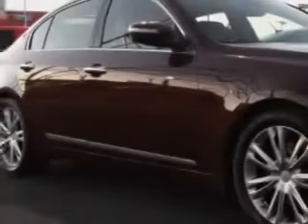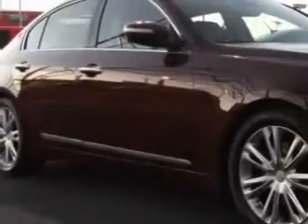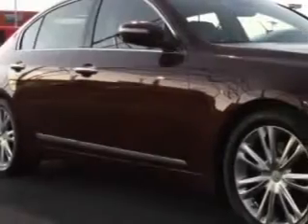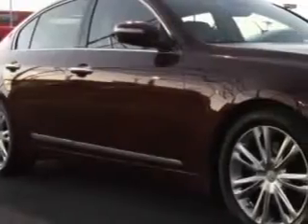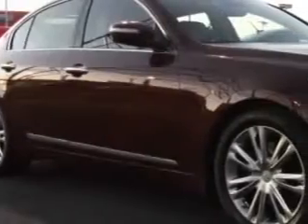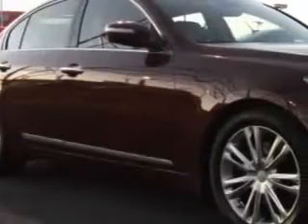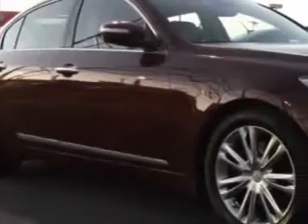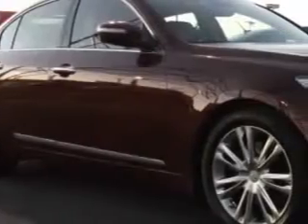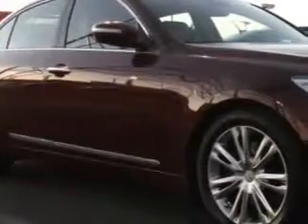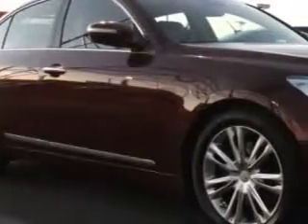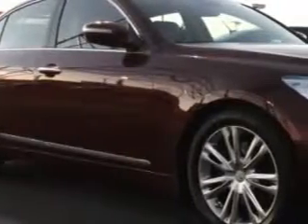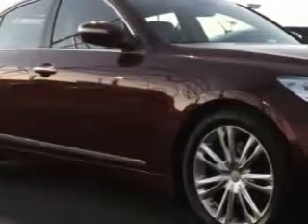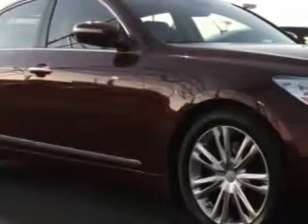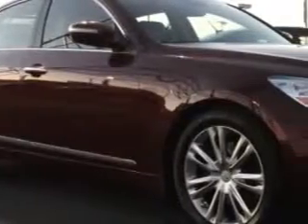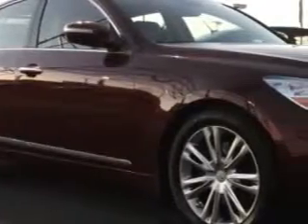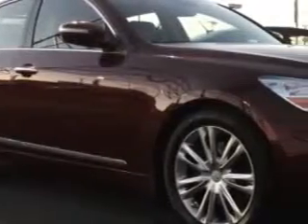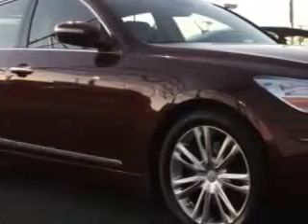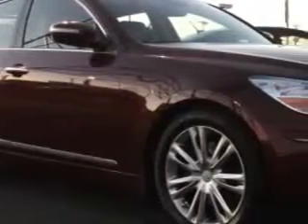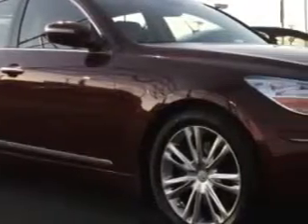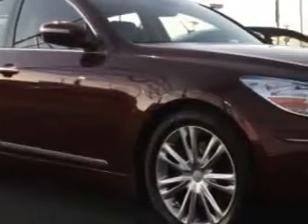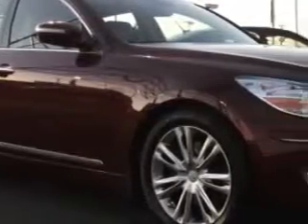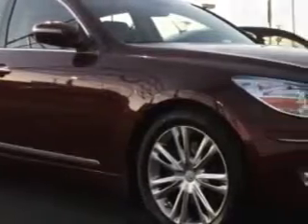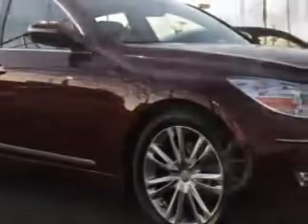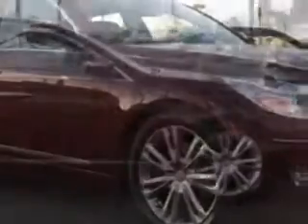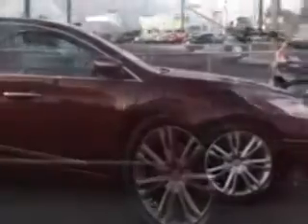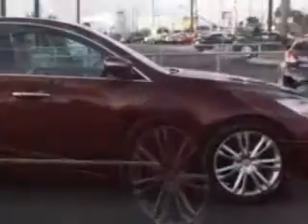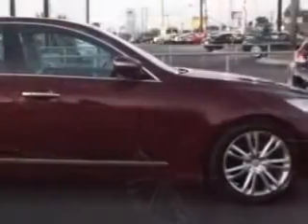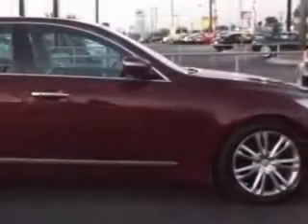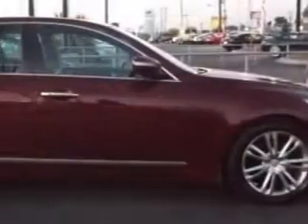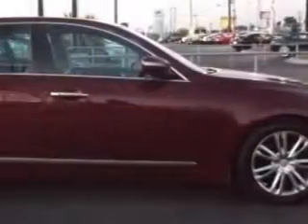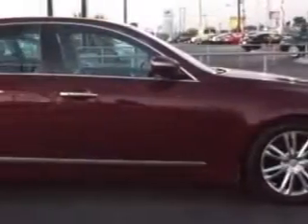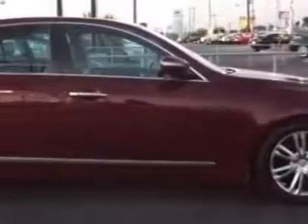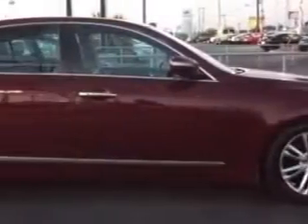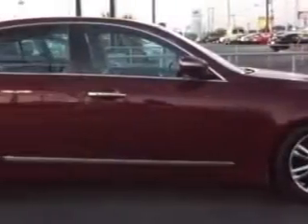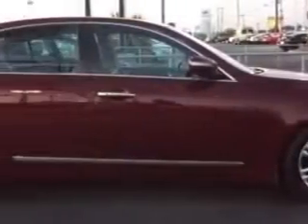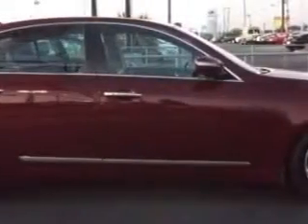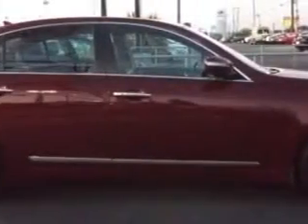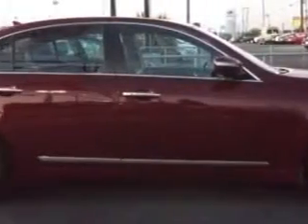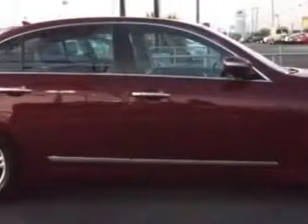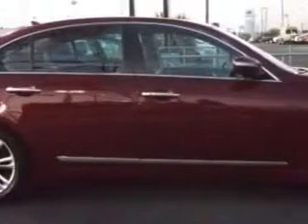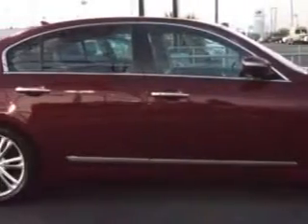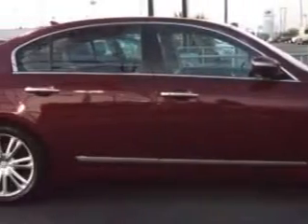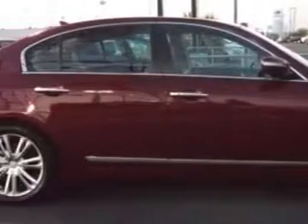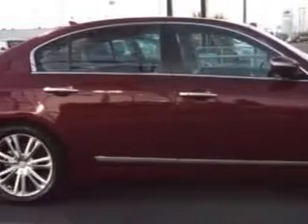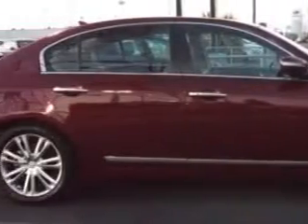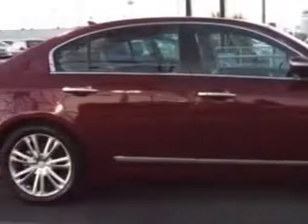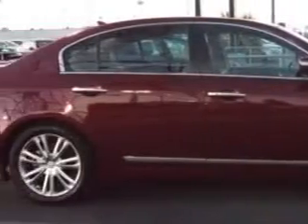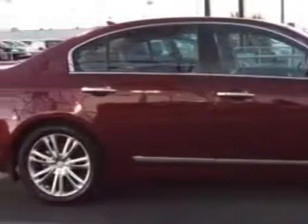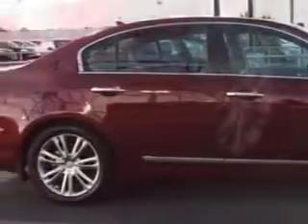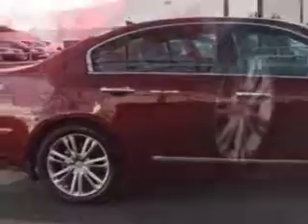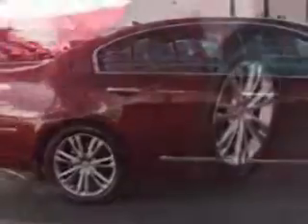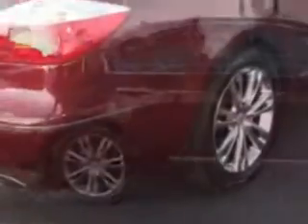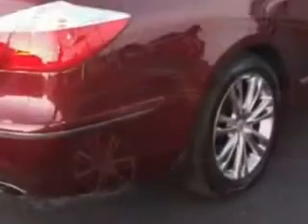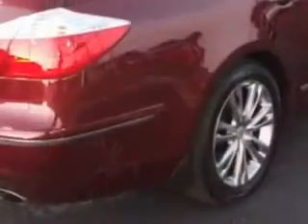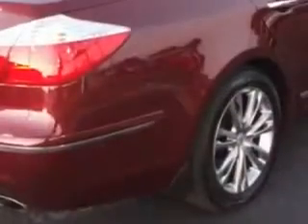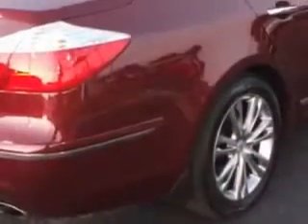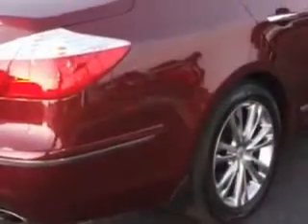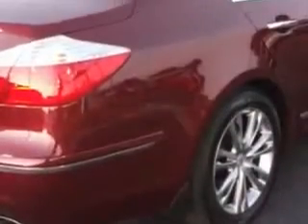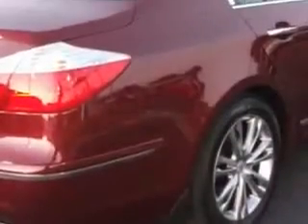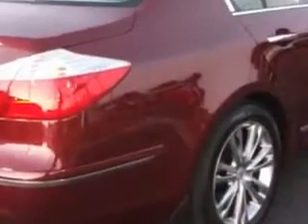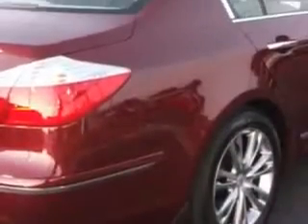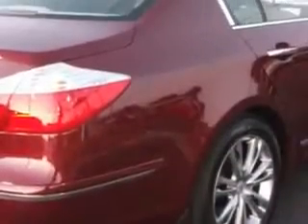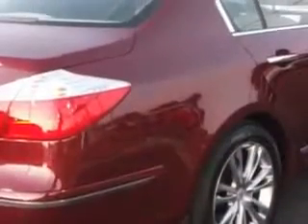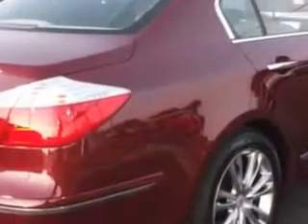Imagine driving this red 2011 Hyundai Genesis 4.6L V8, equipped with an 8-cylinder engine and an automatic transmission.